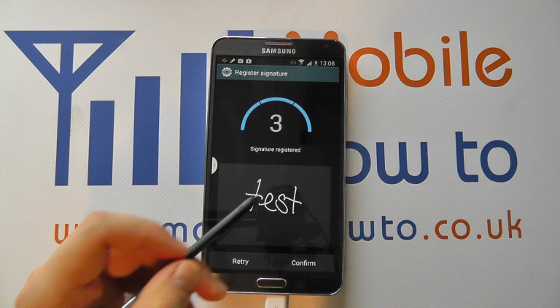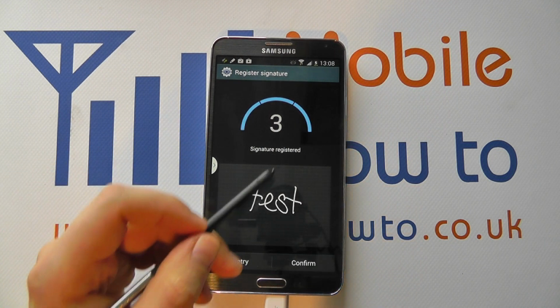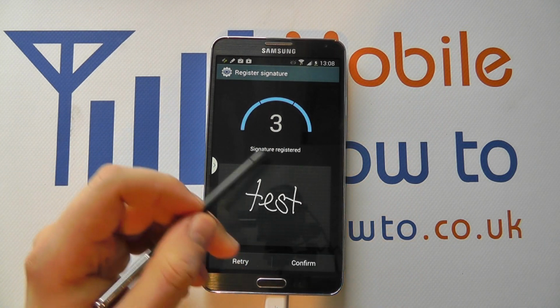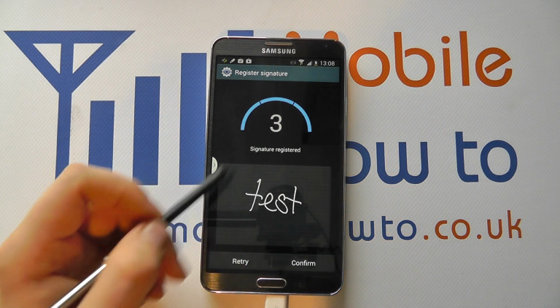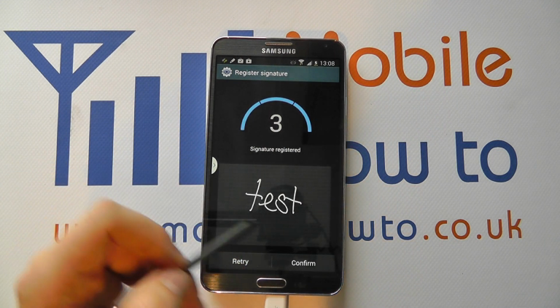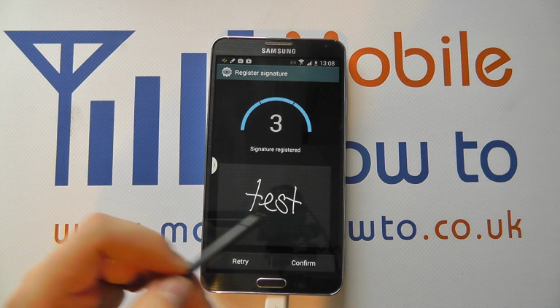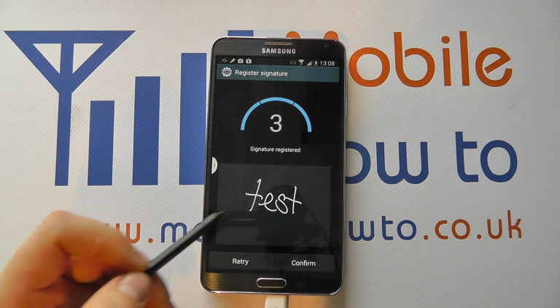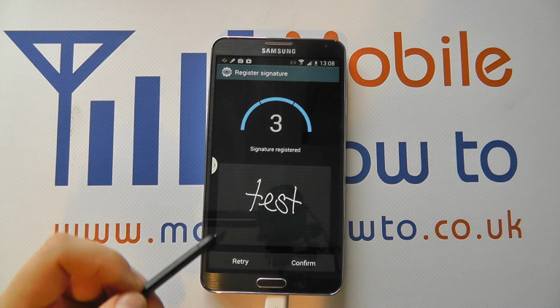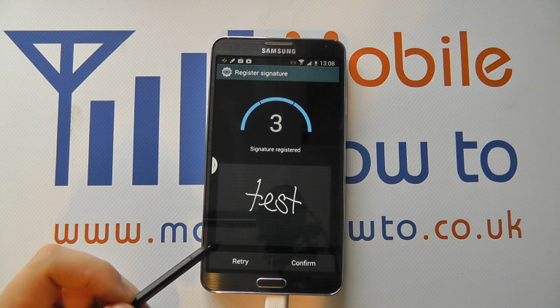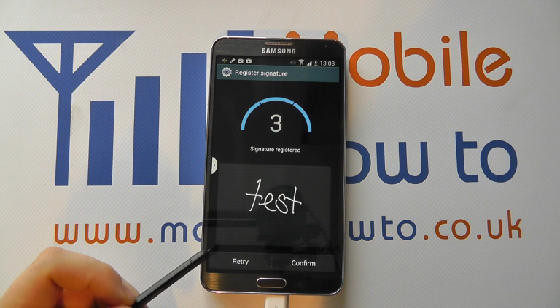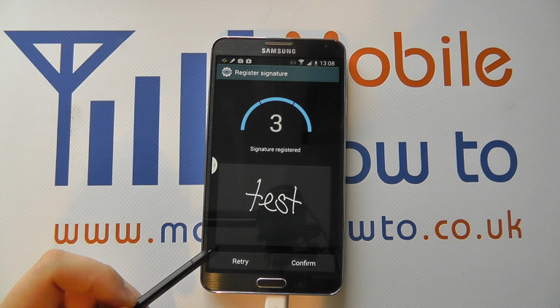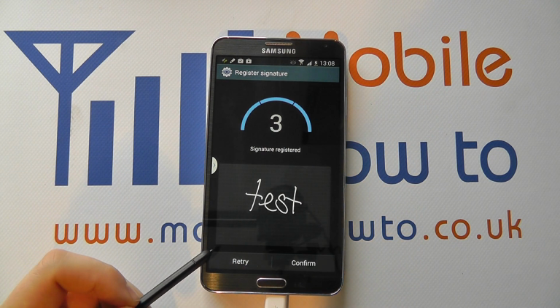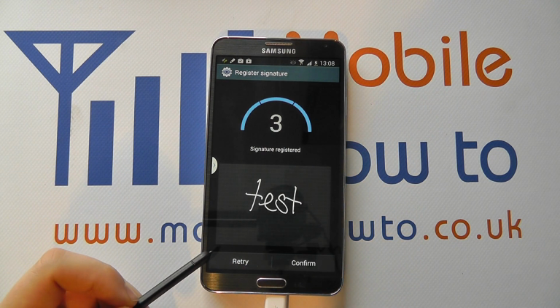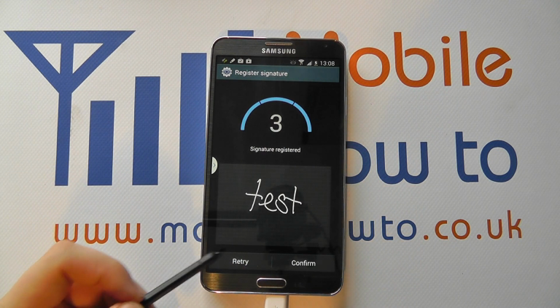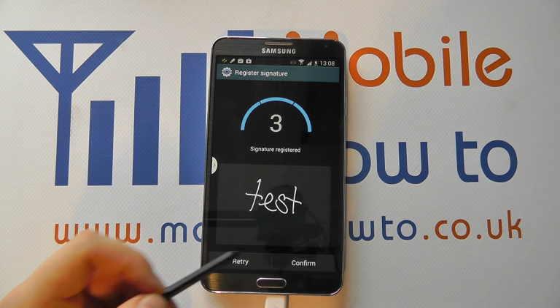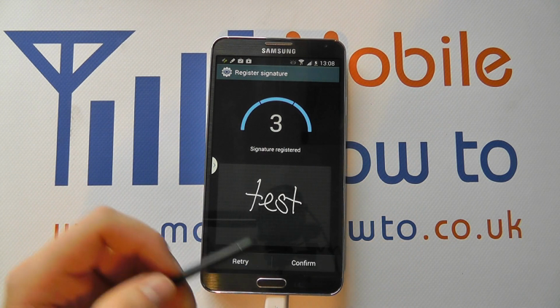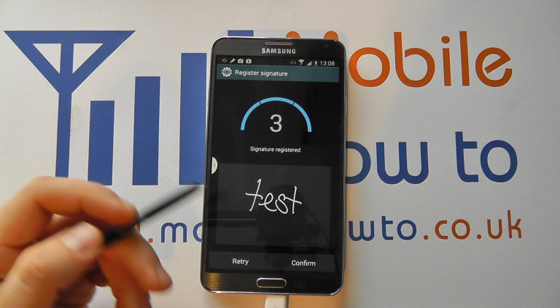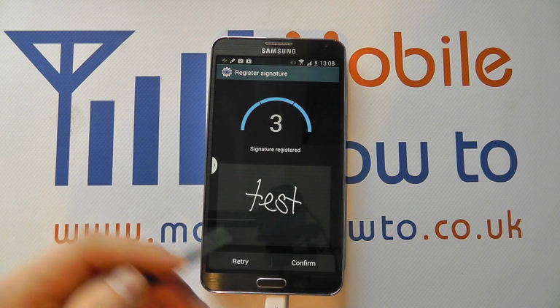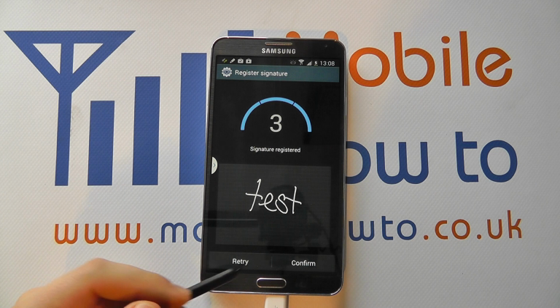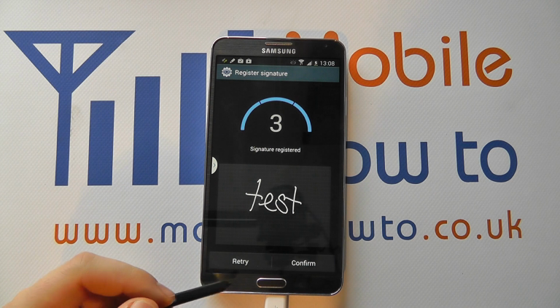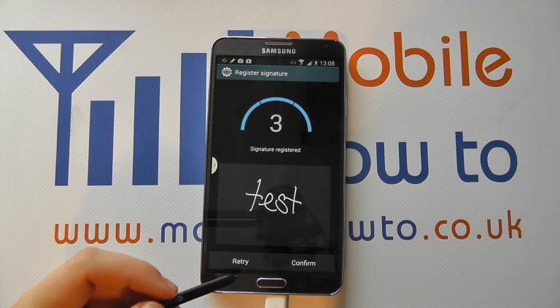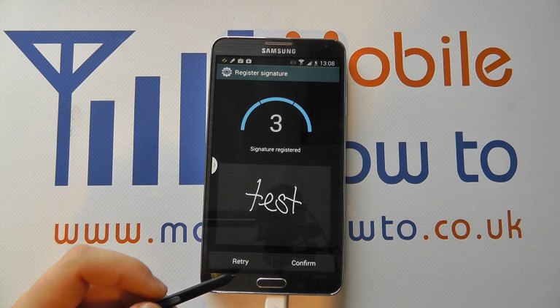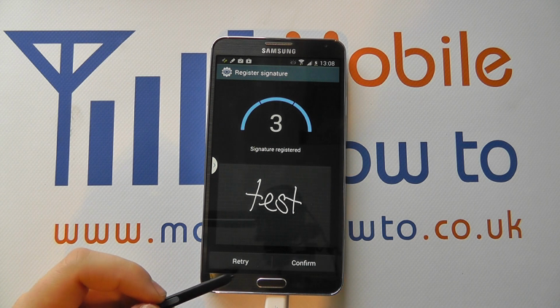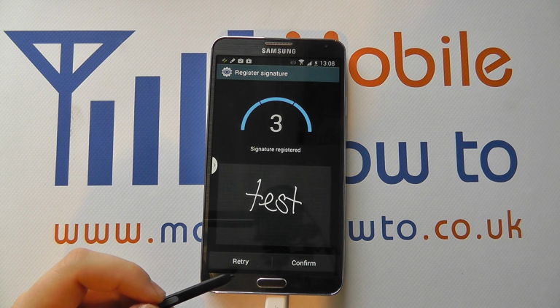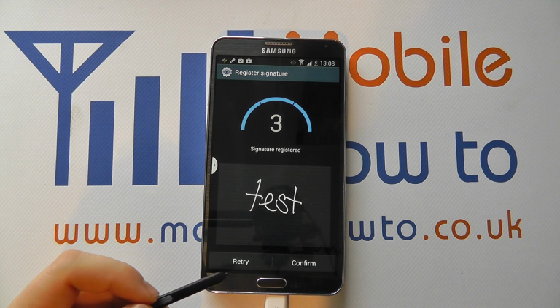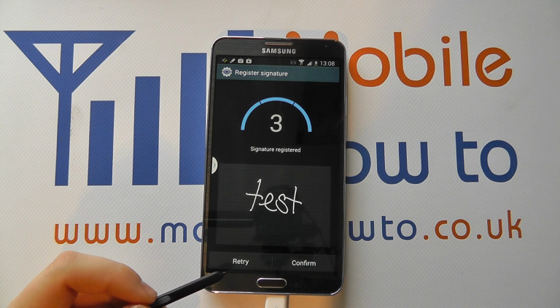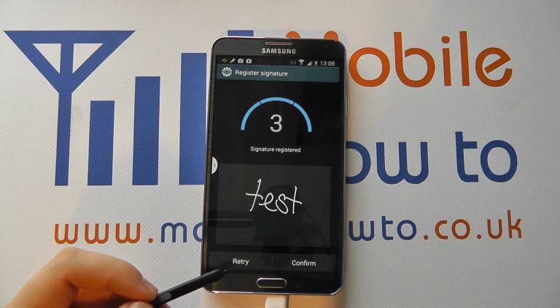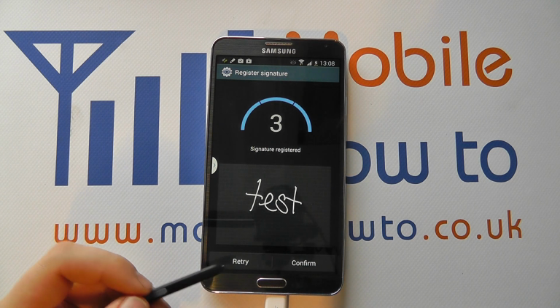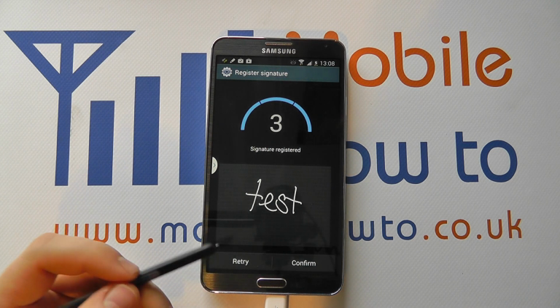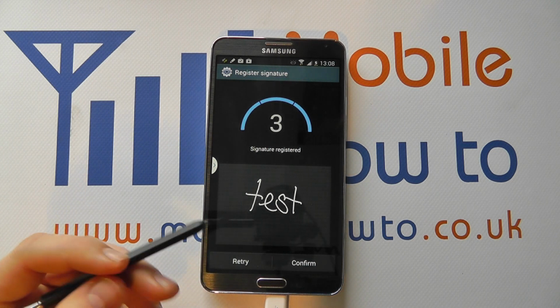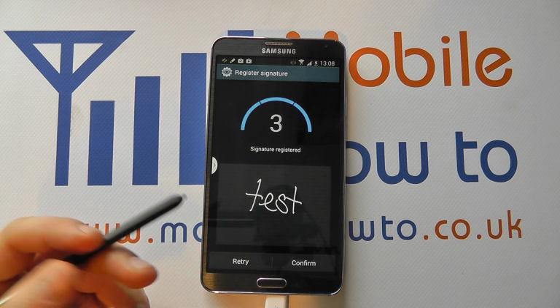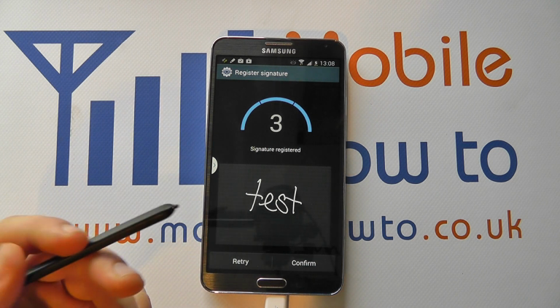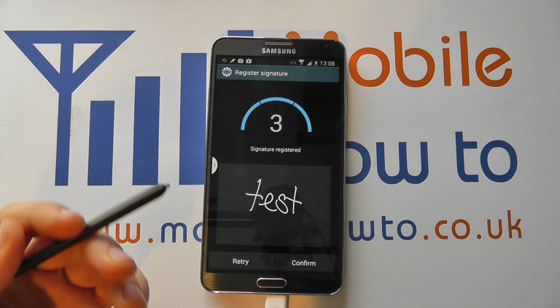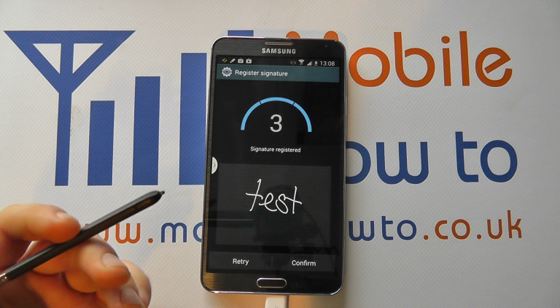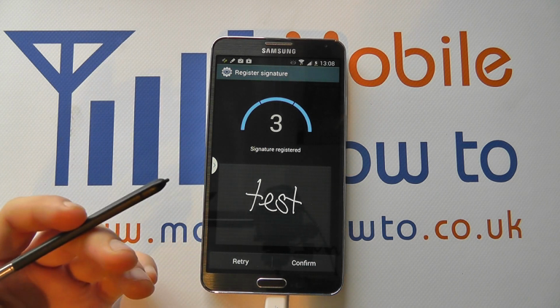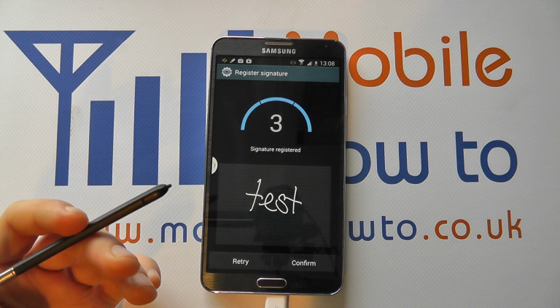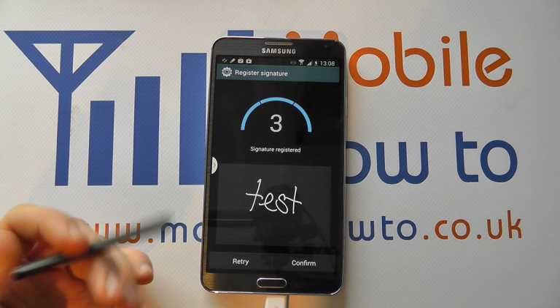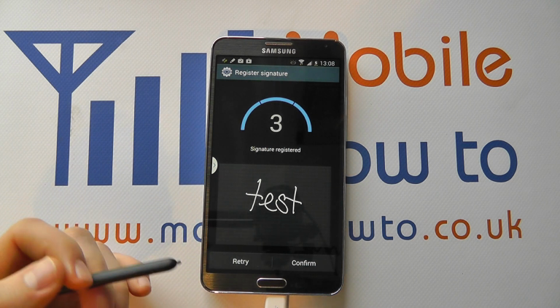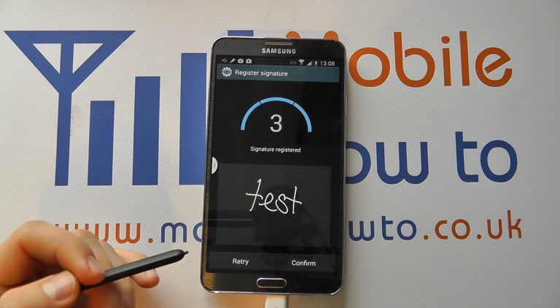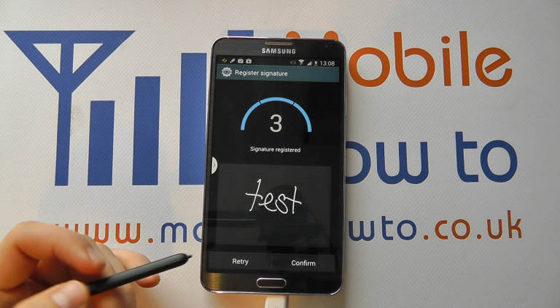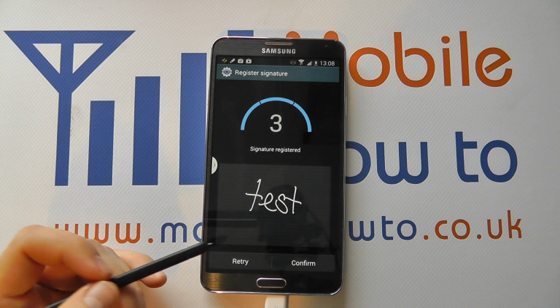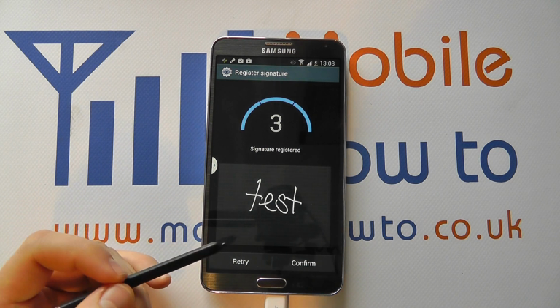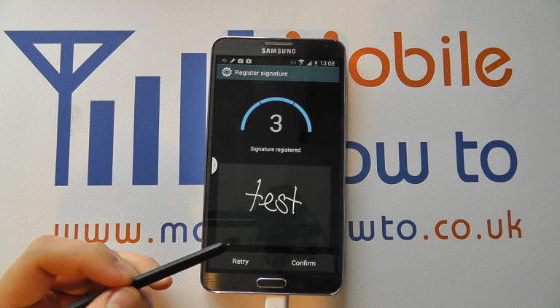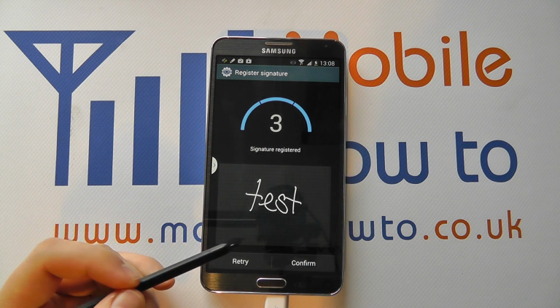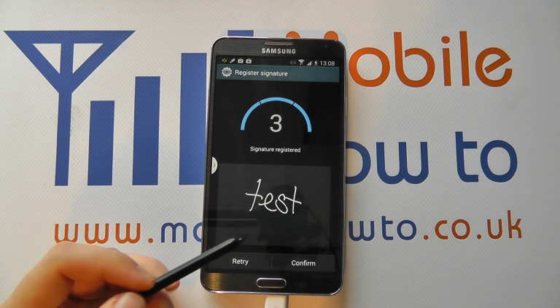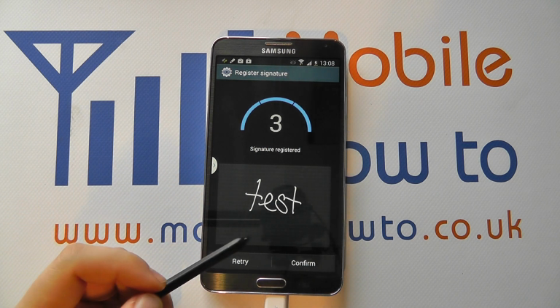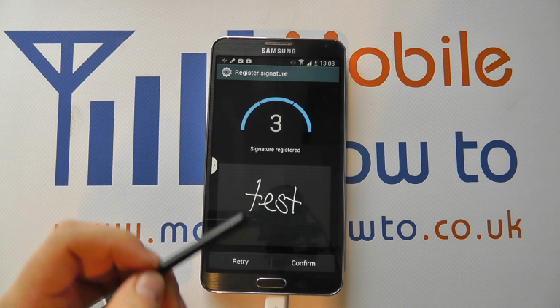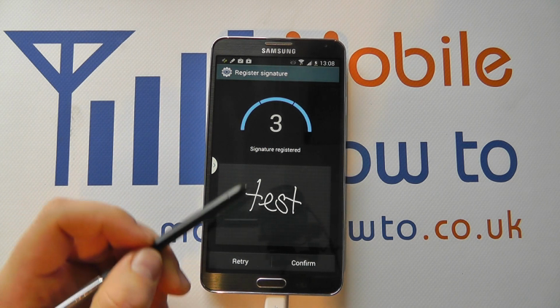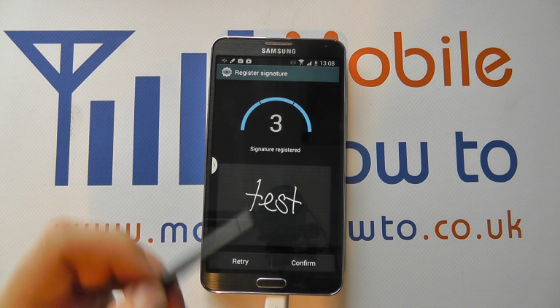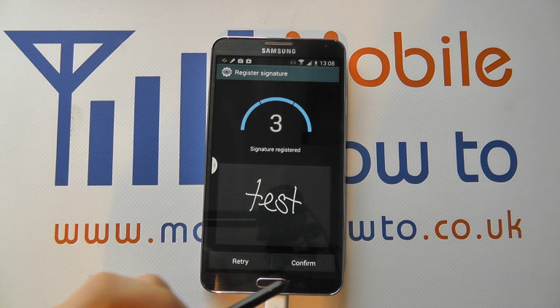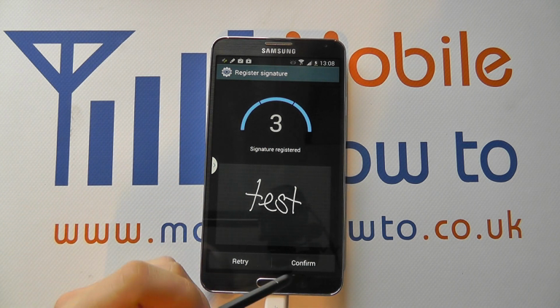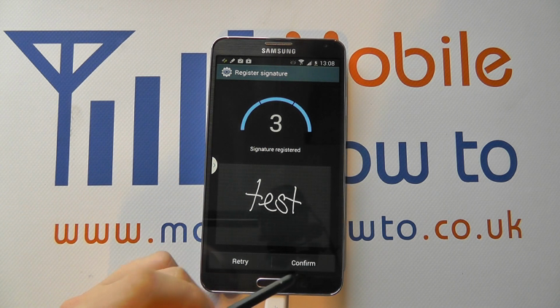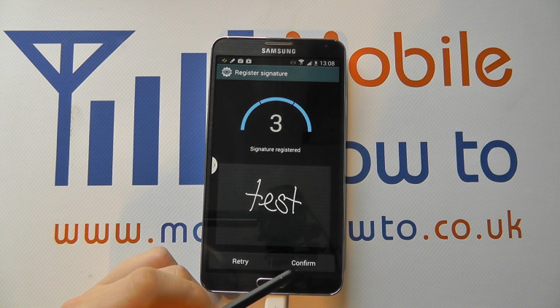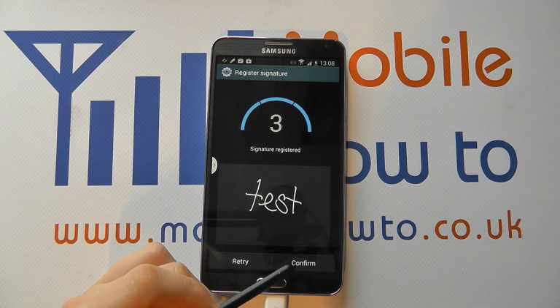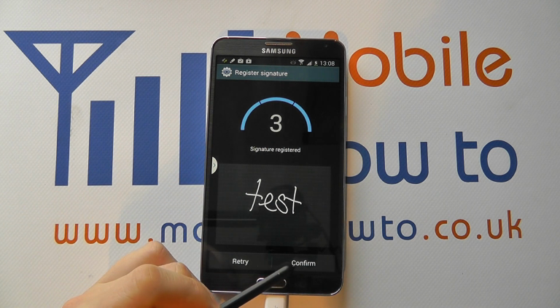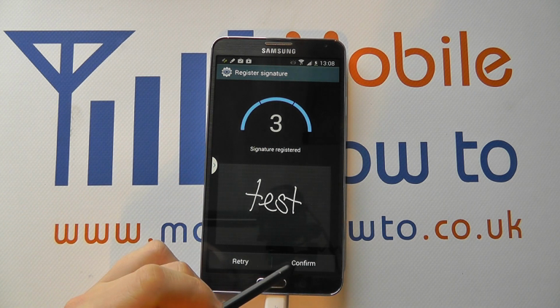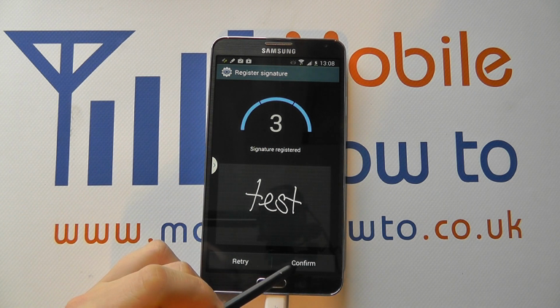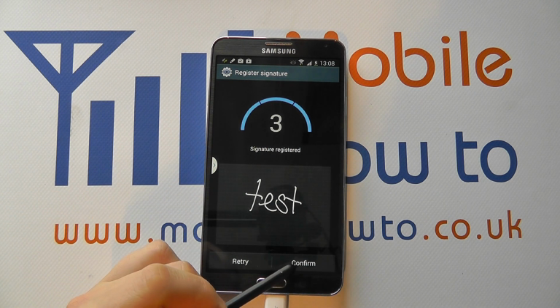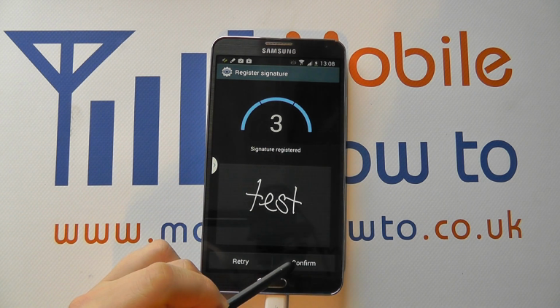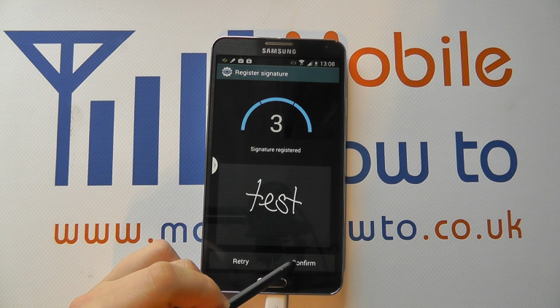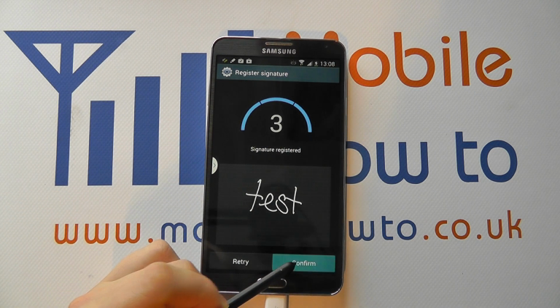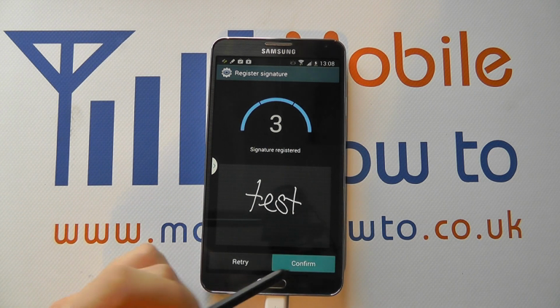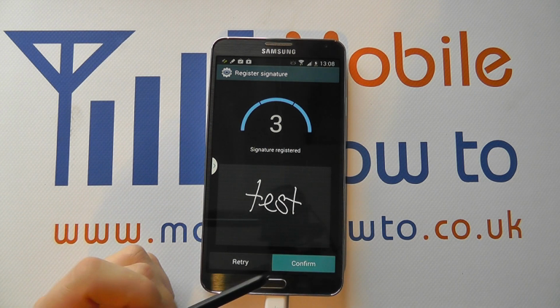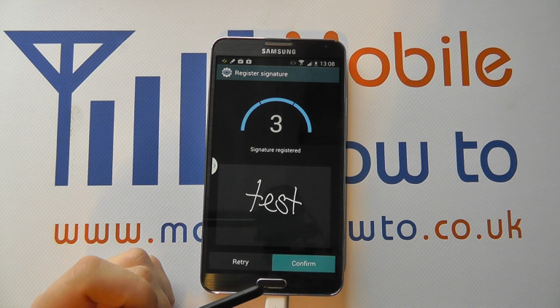You do this three times and it registers. So that could be your signature or whatever word you might want to write — it's recognizing your handwriting. Once you're happy, you click Confirm.